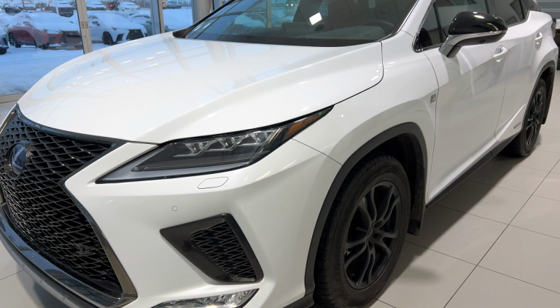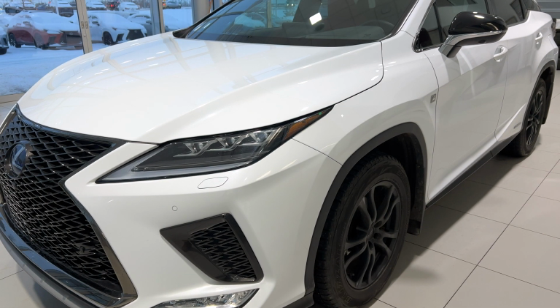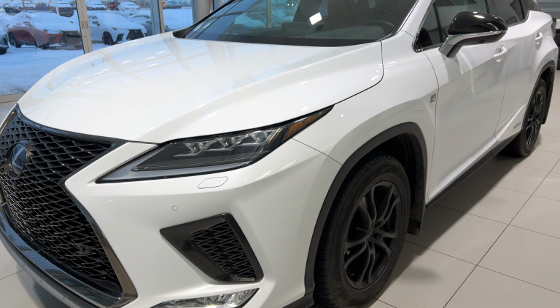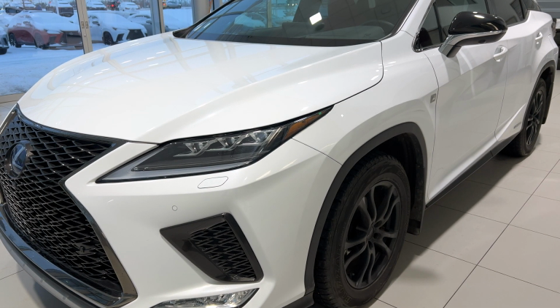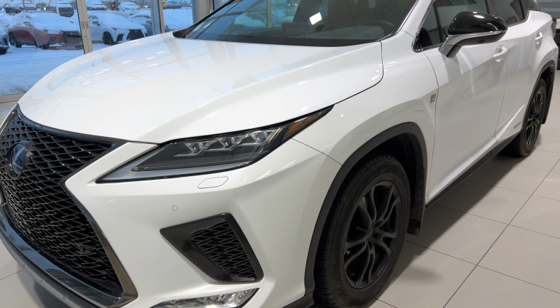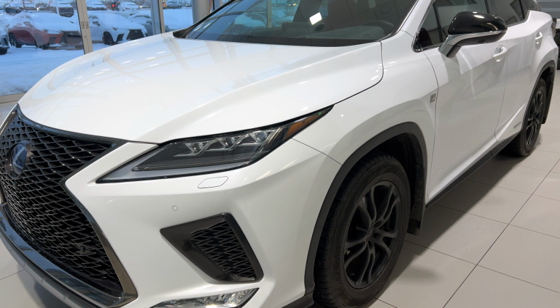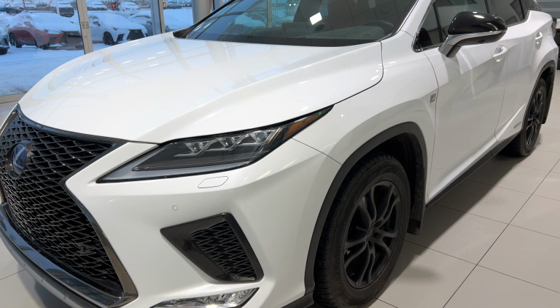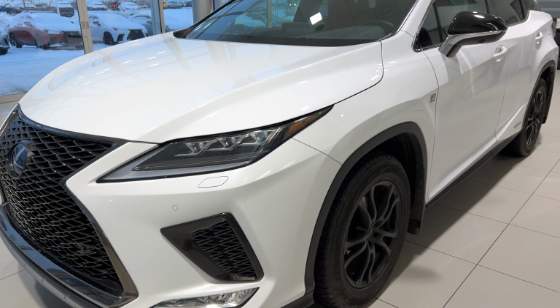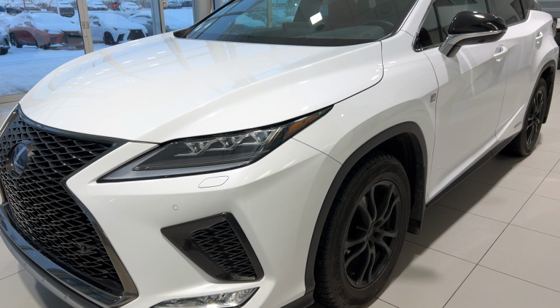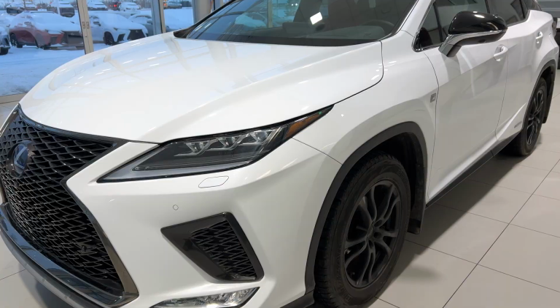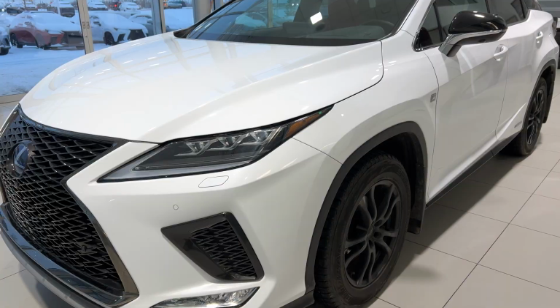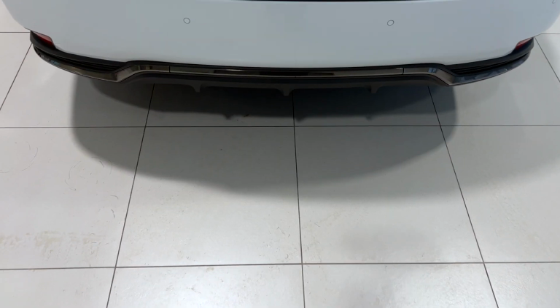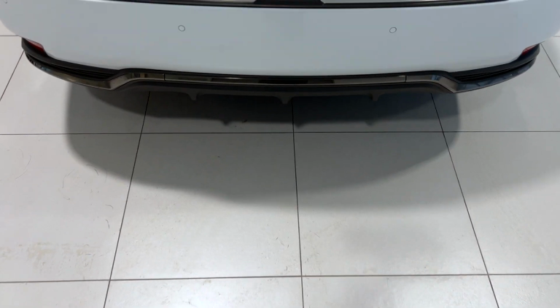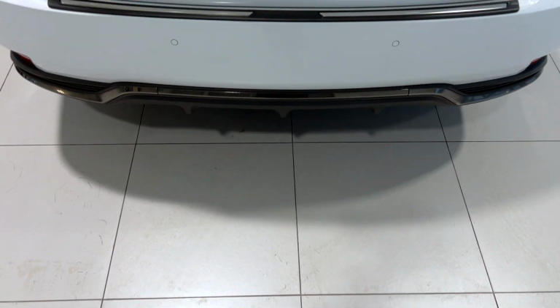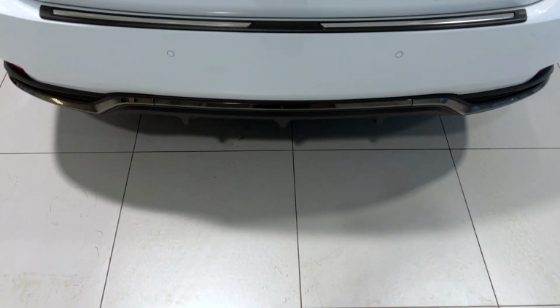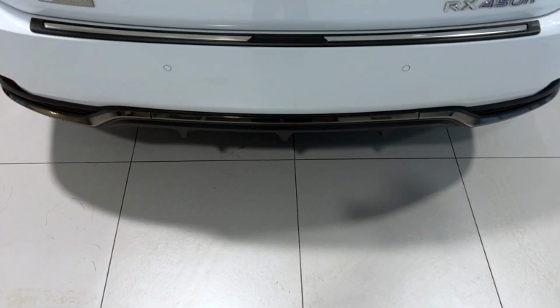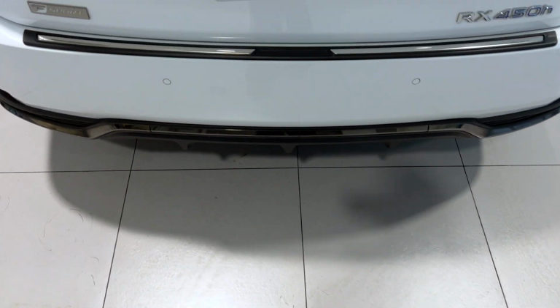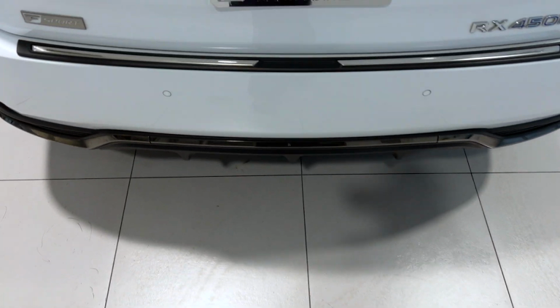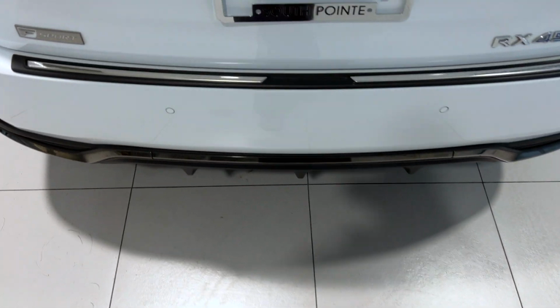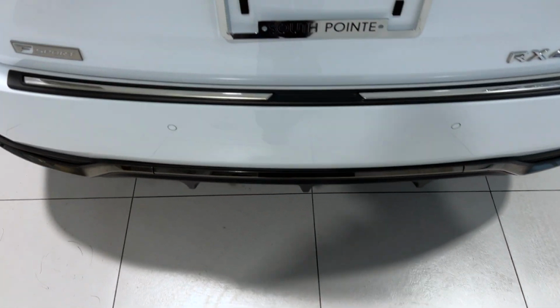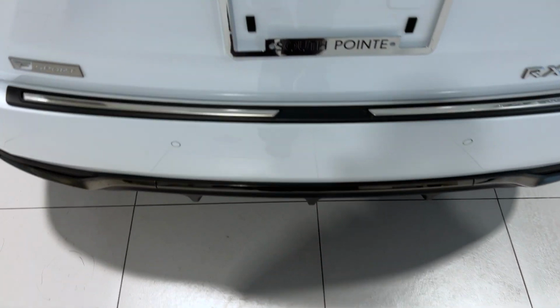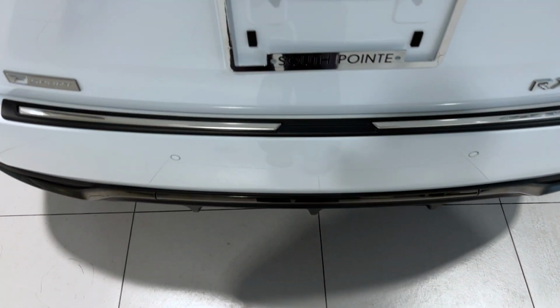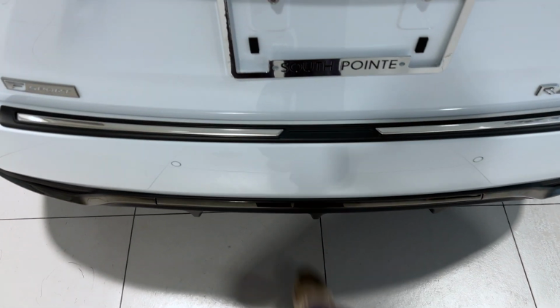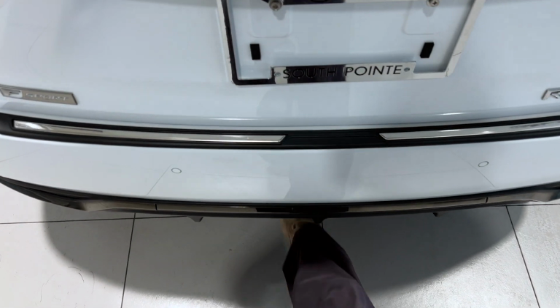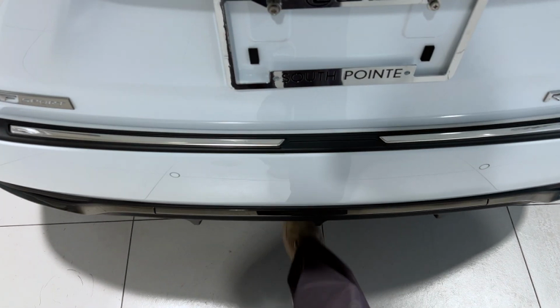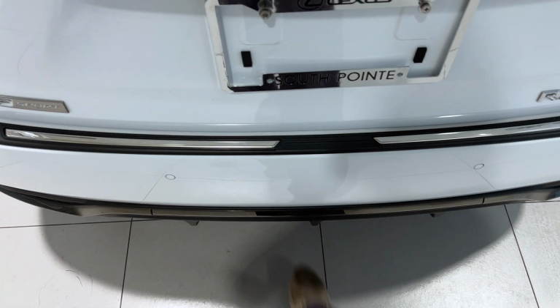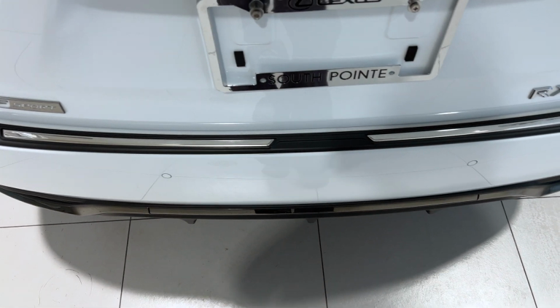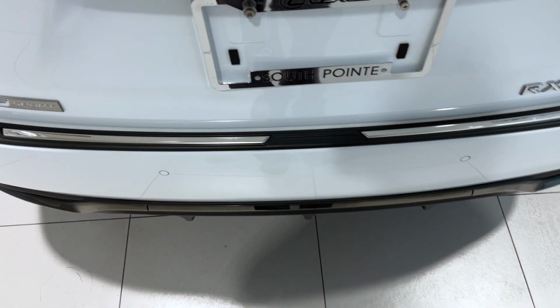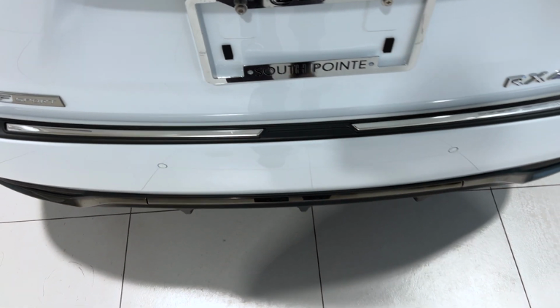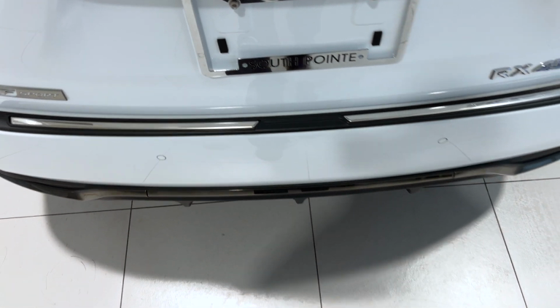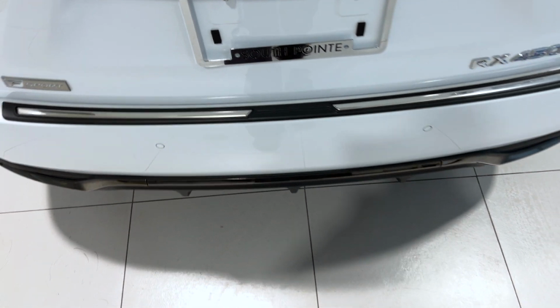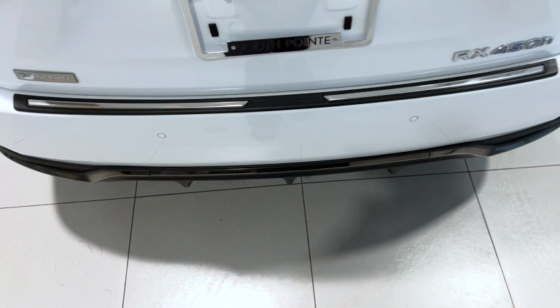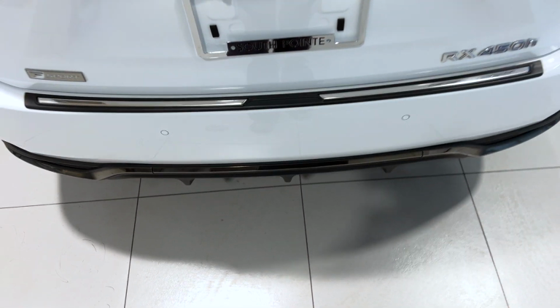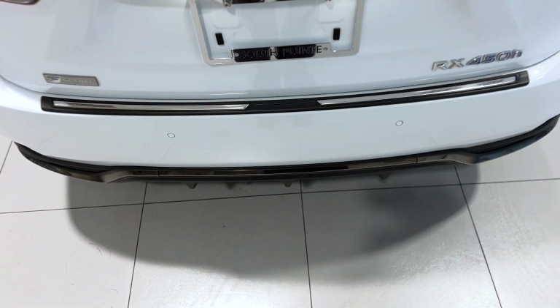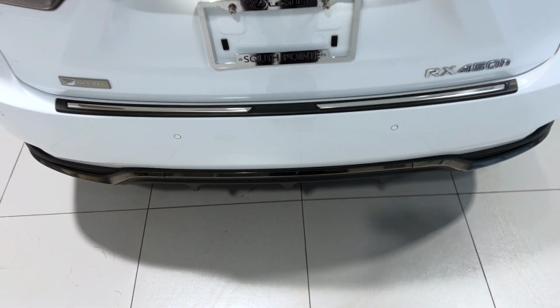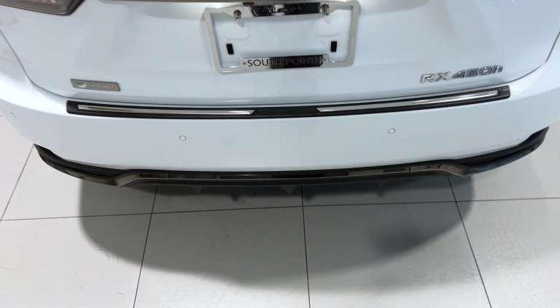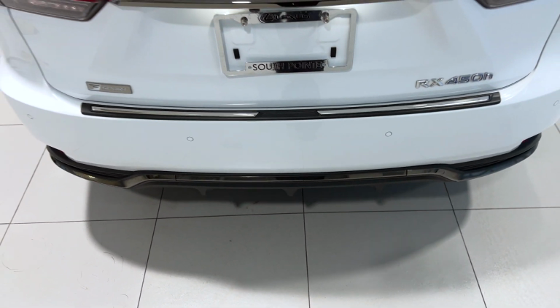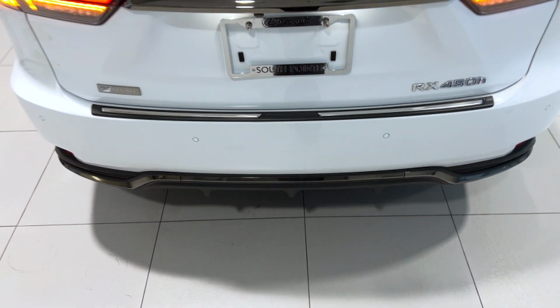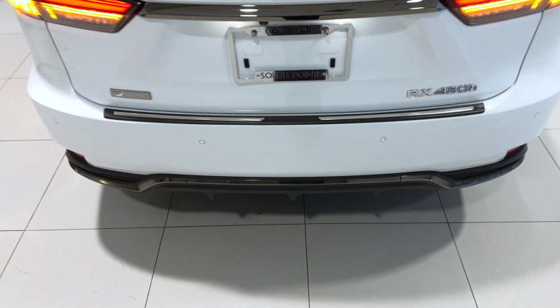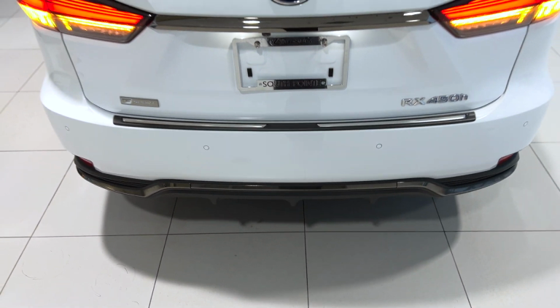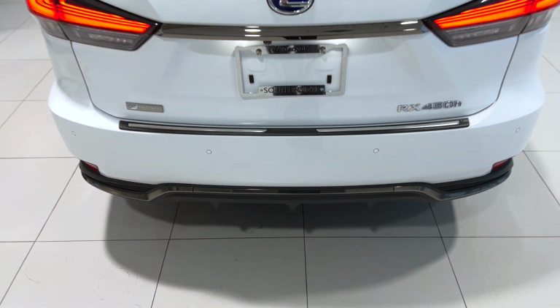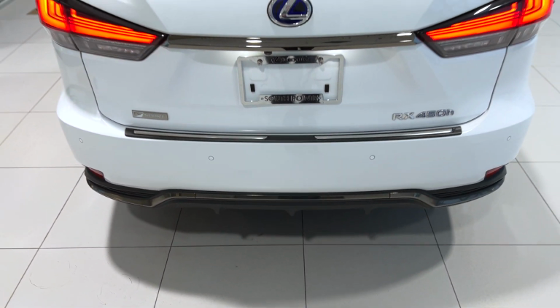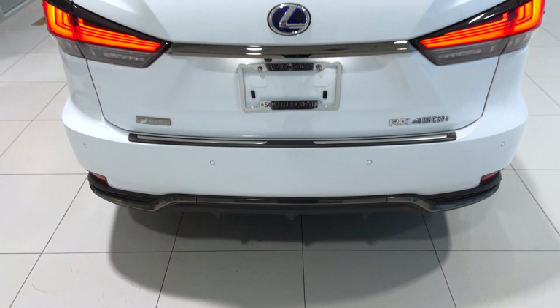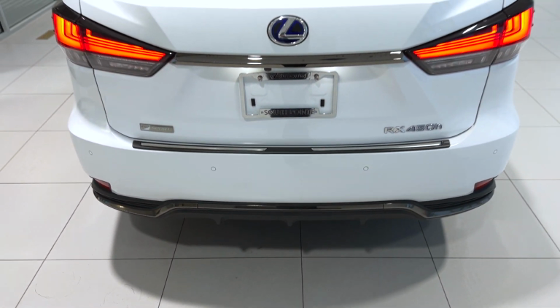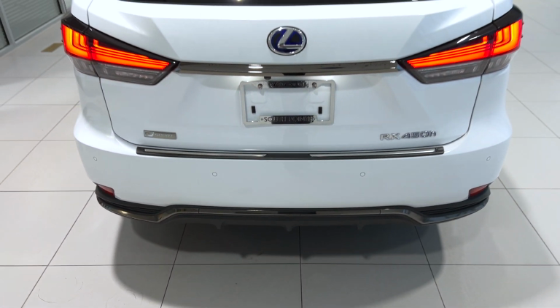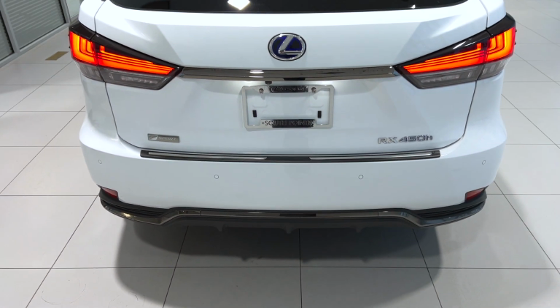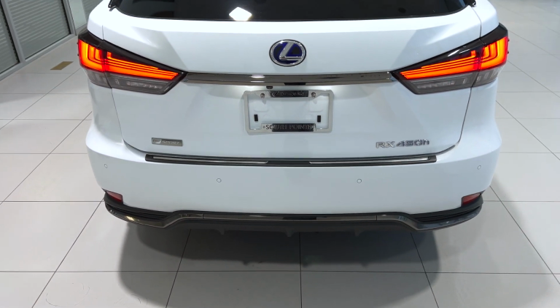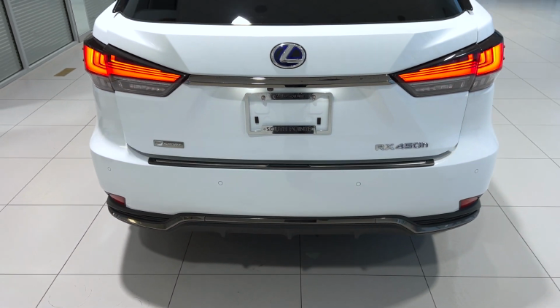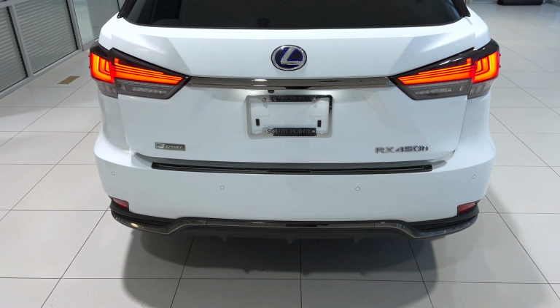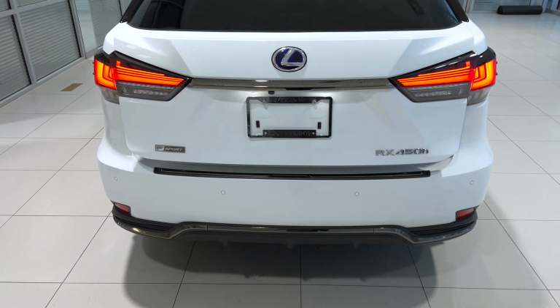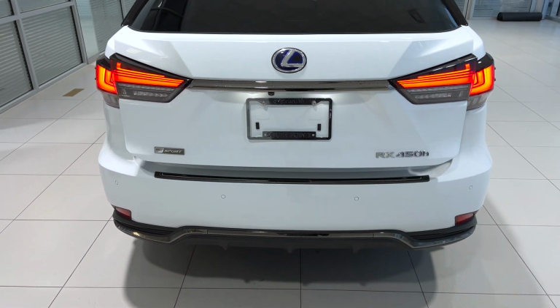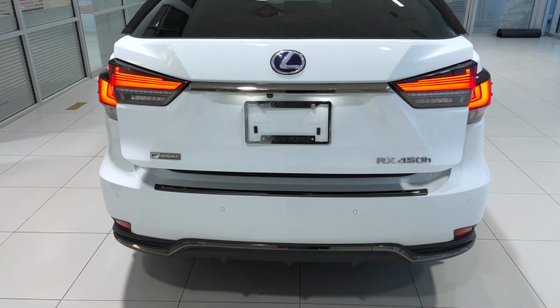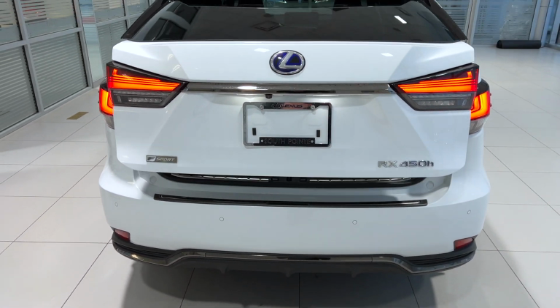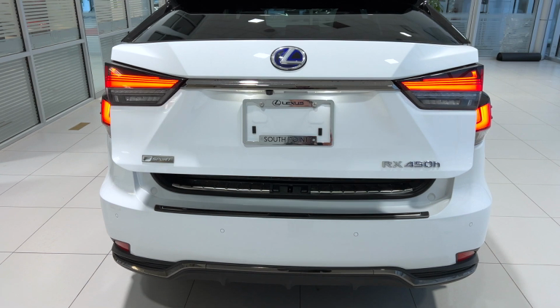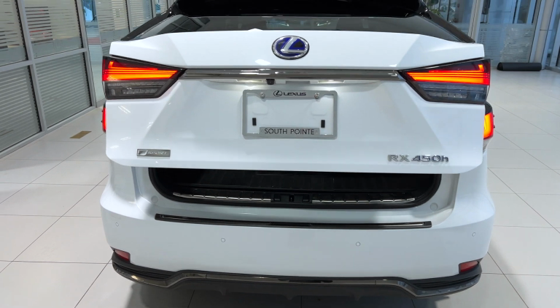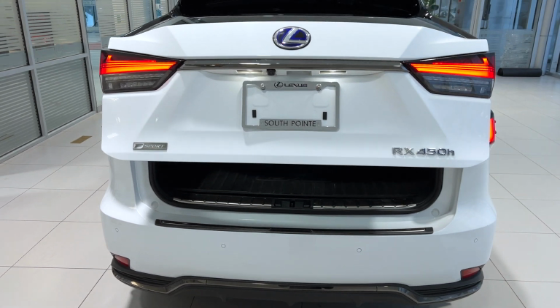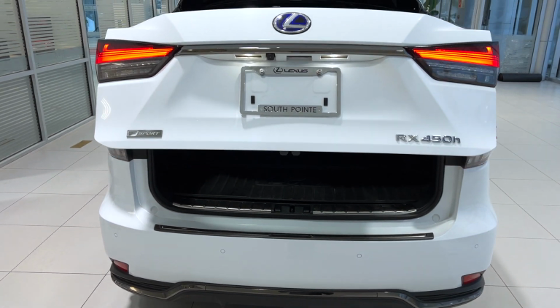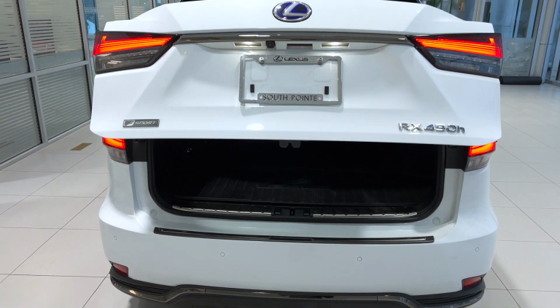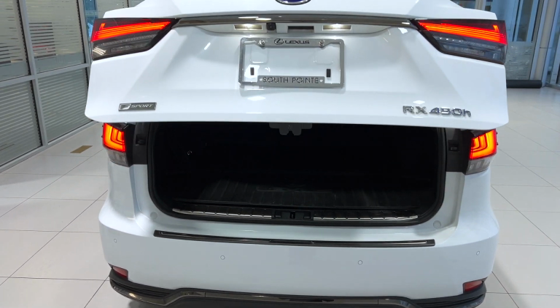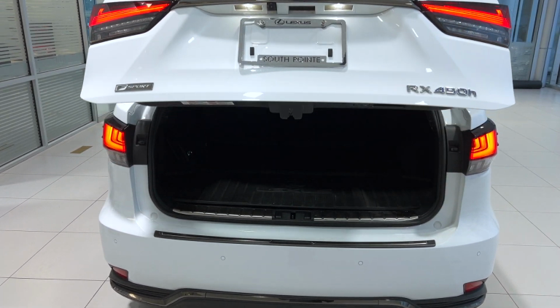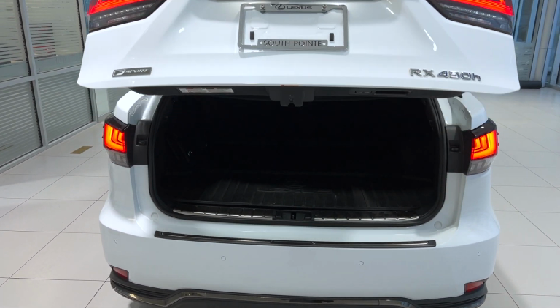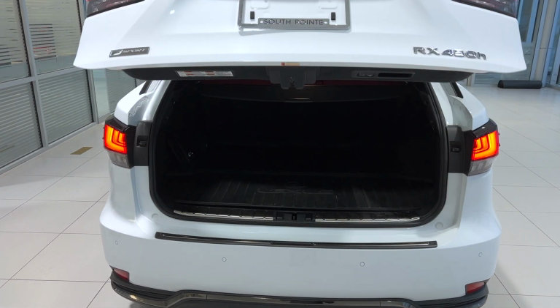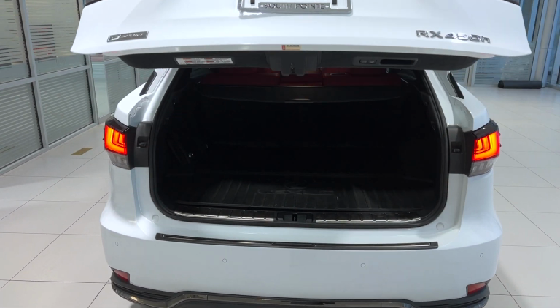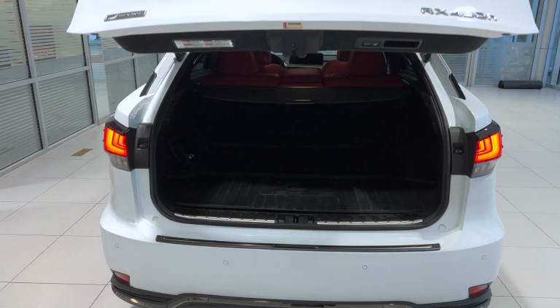For more information or to set up a test drive, call us at 780-989-2222 or email sales at lexussp.com. Check the description field for more information about this vehicle and our dealership. Thanks so much for watching — see you next time.